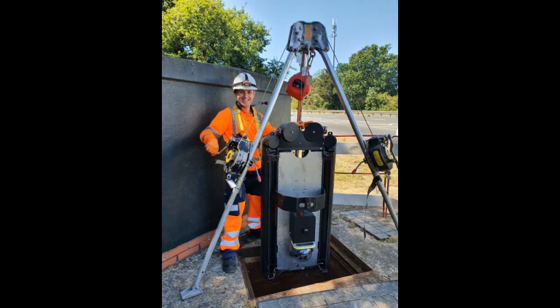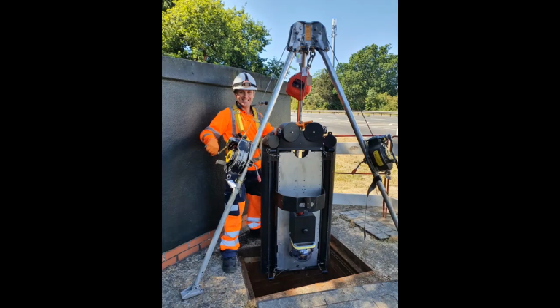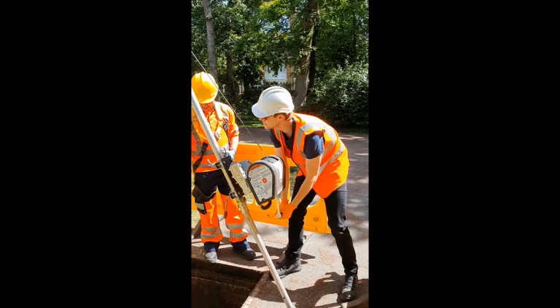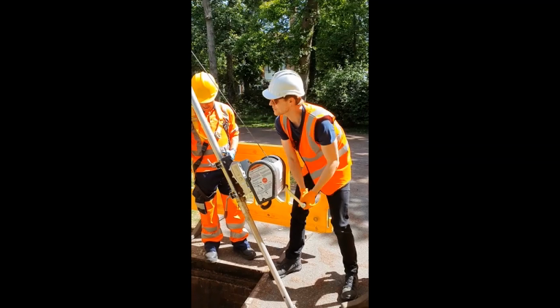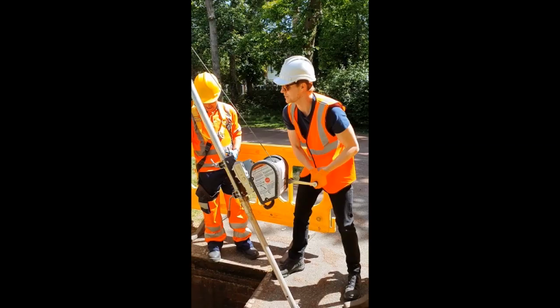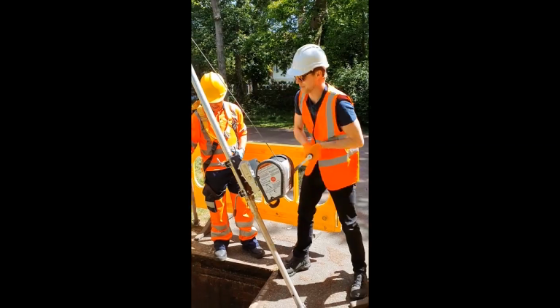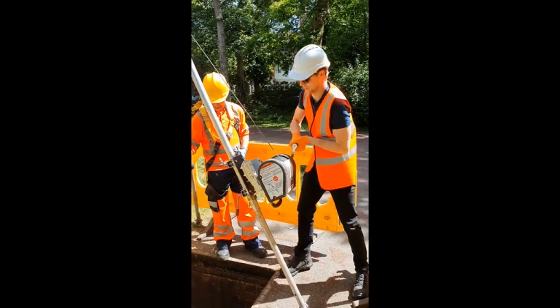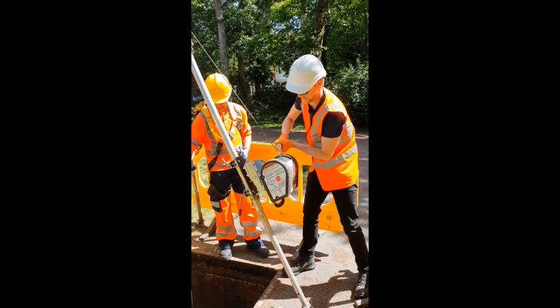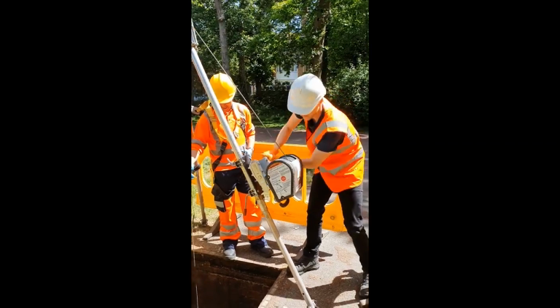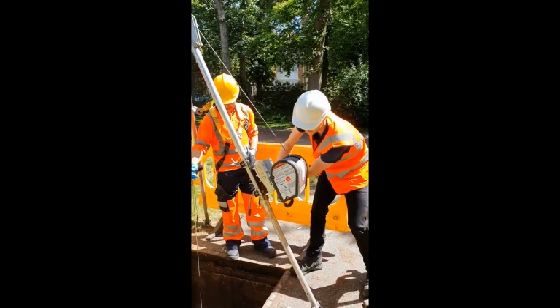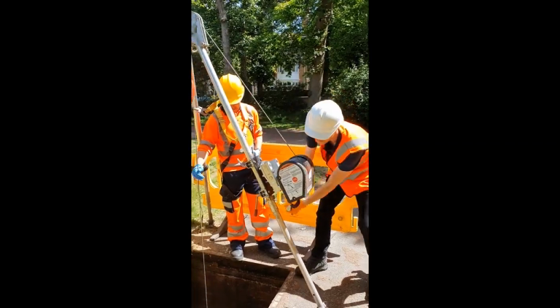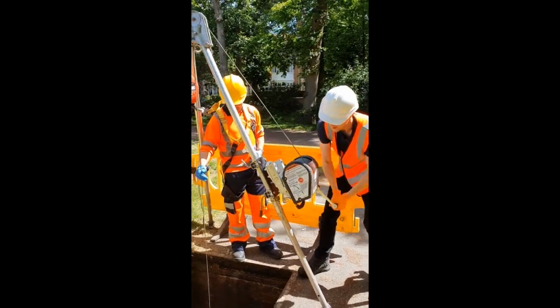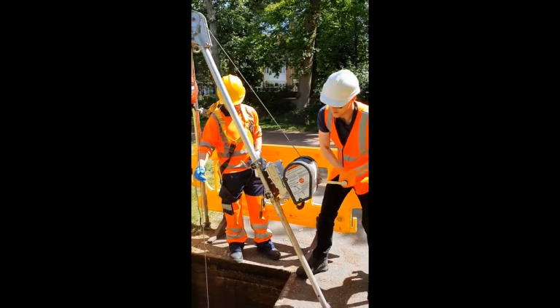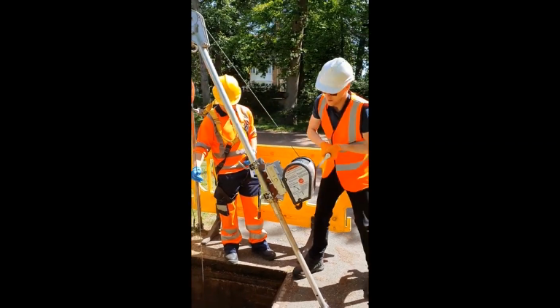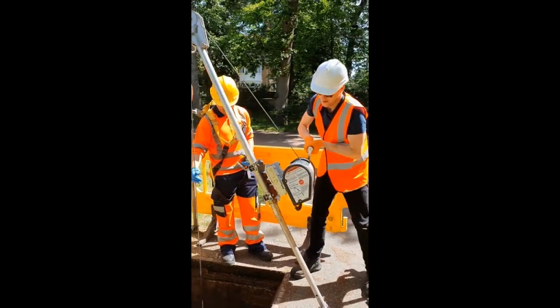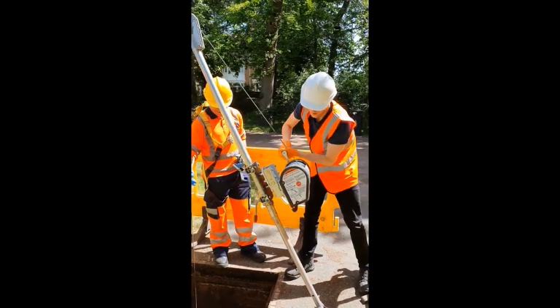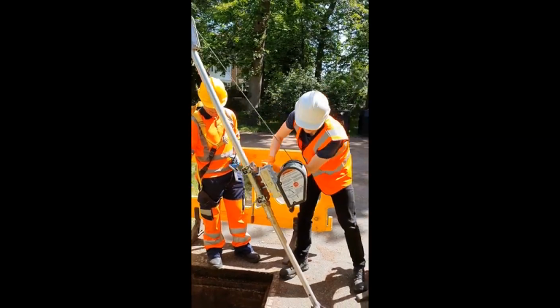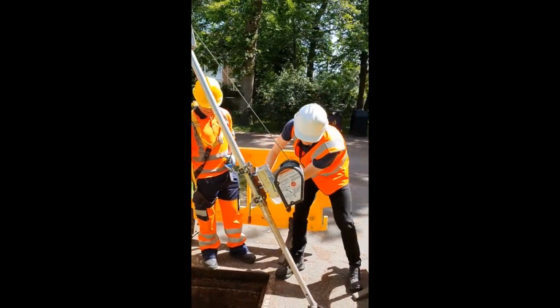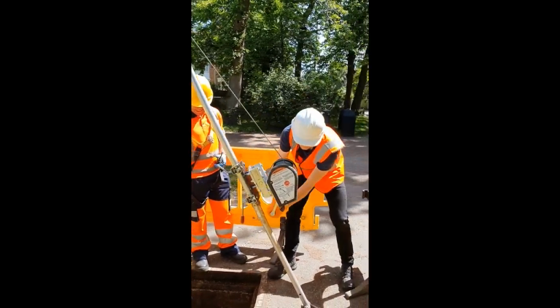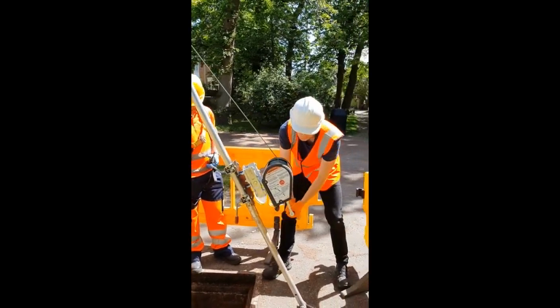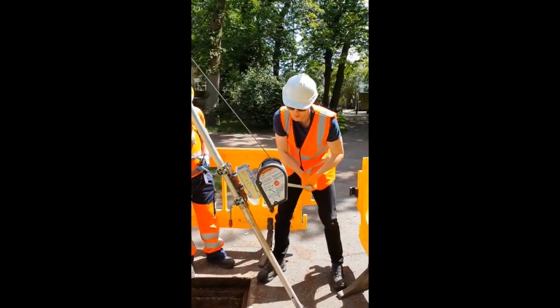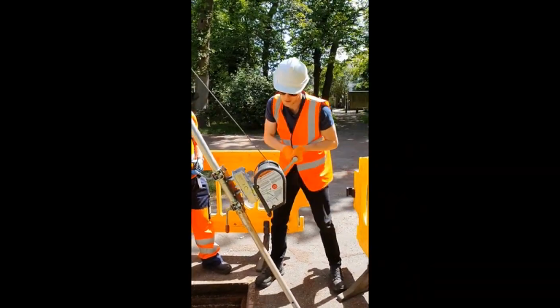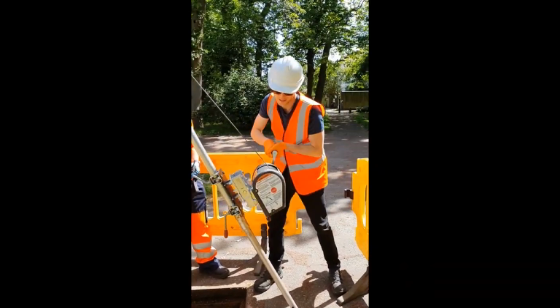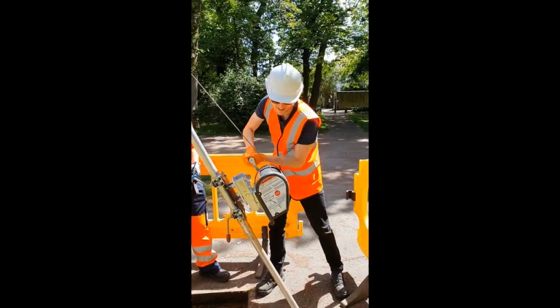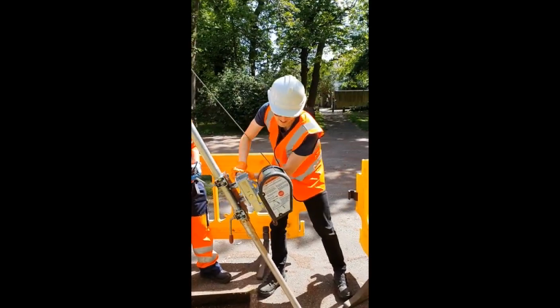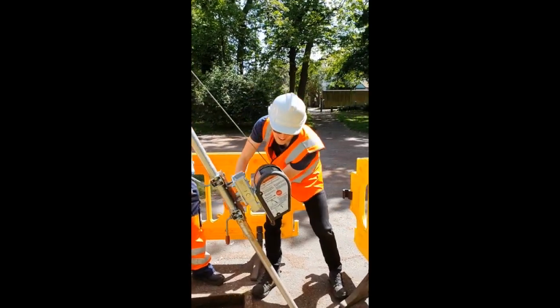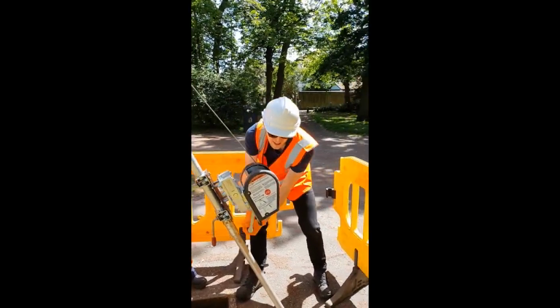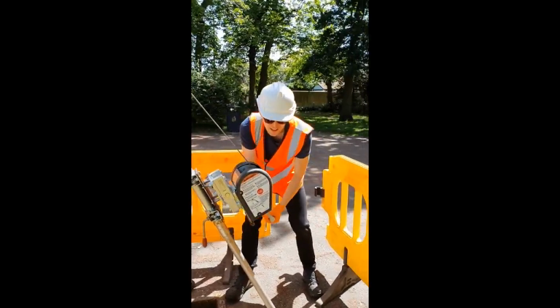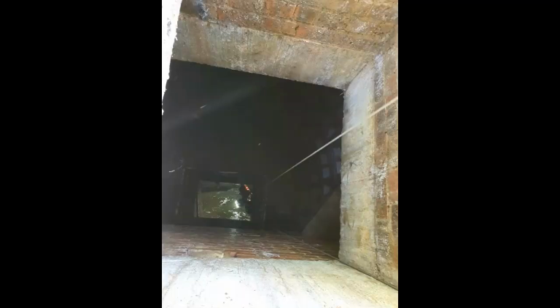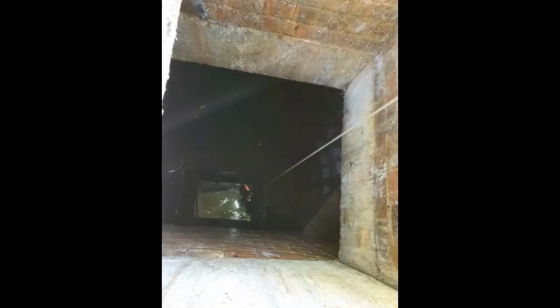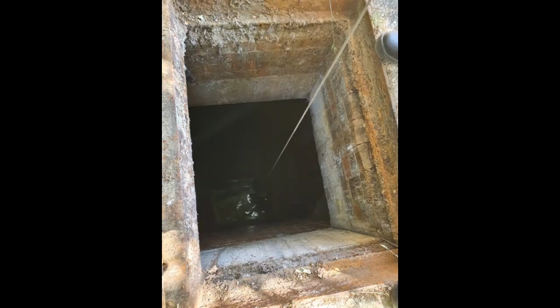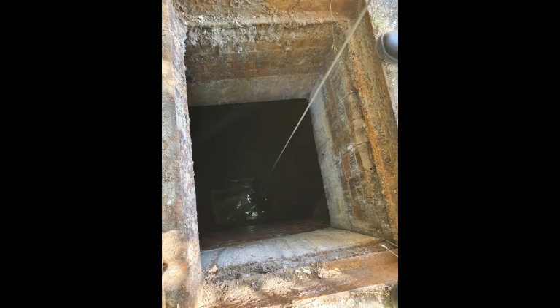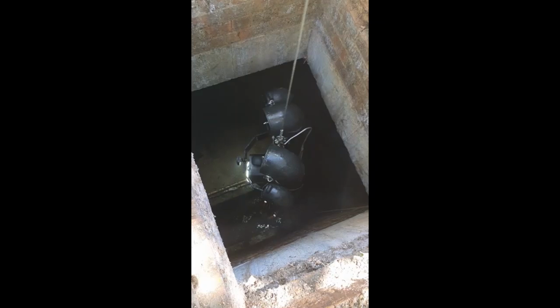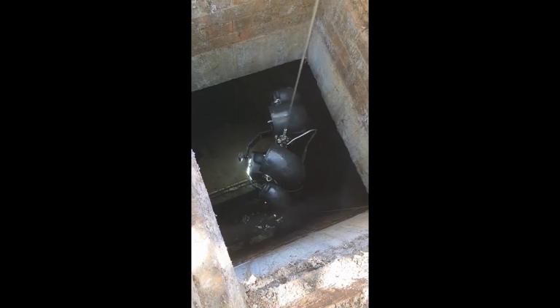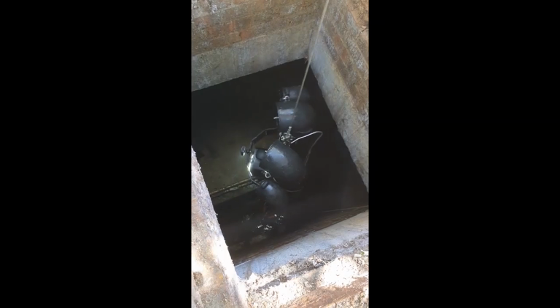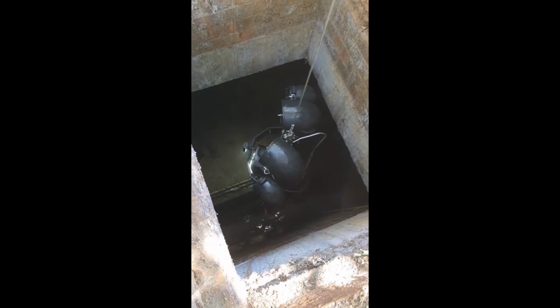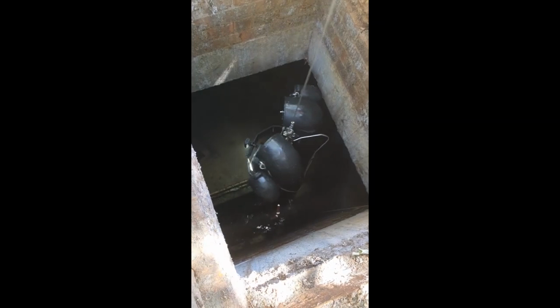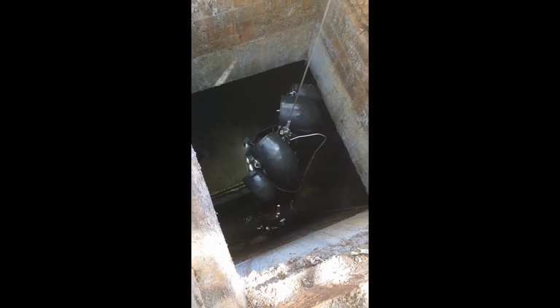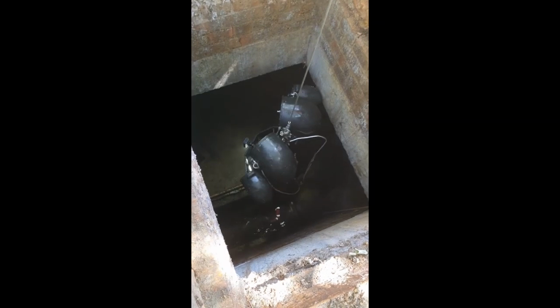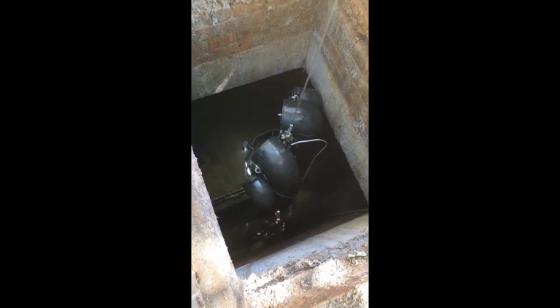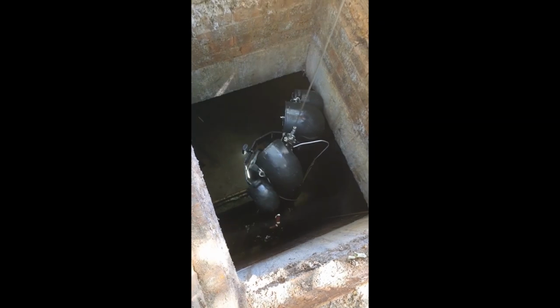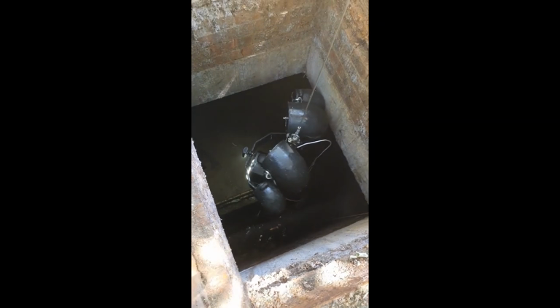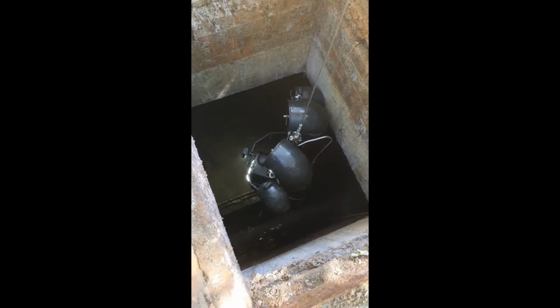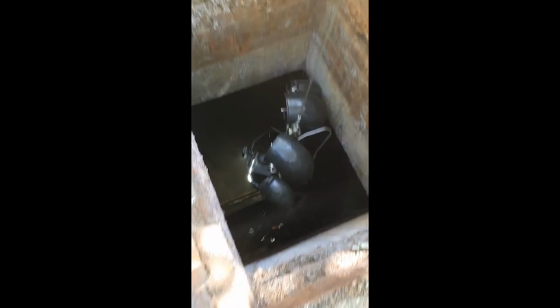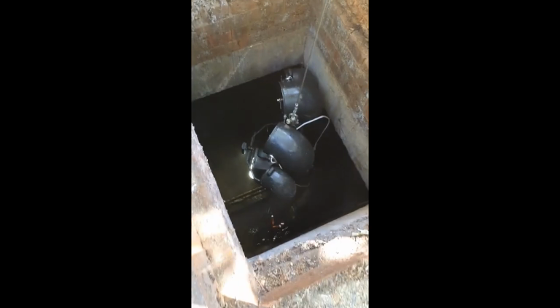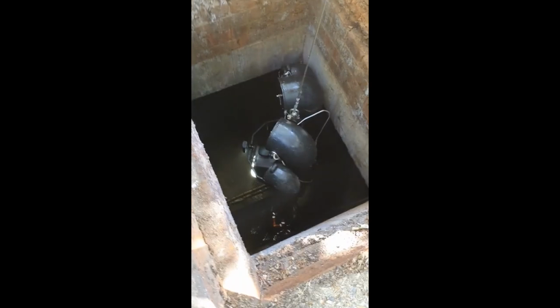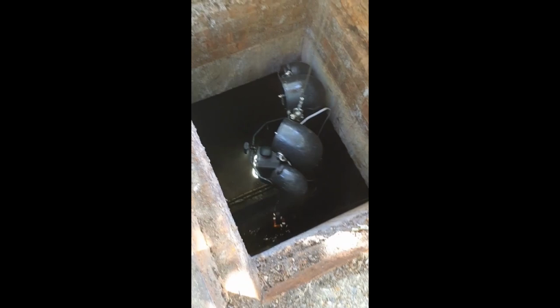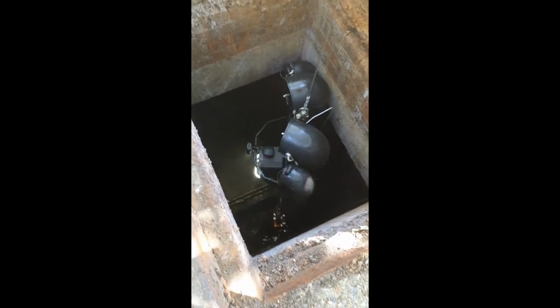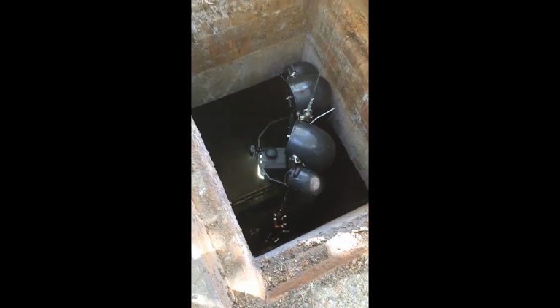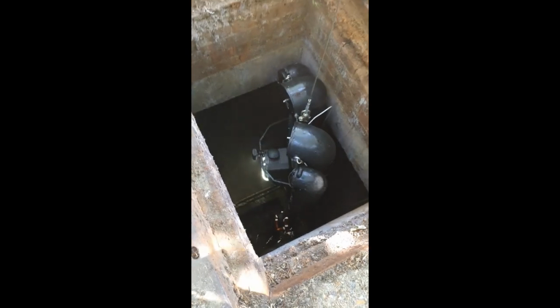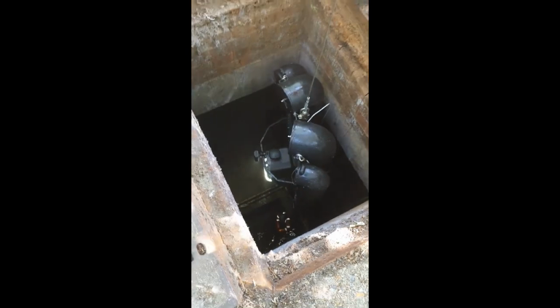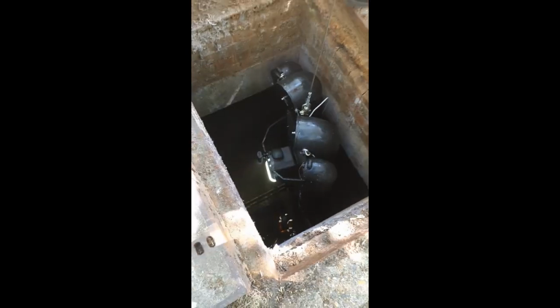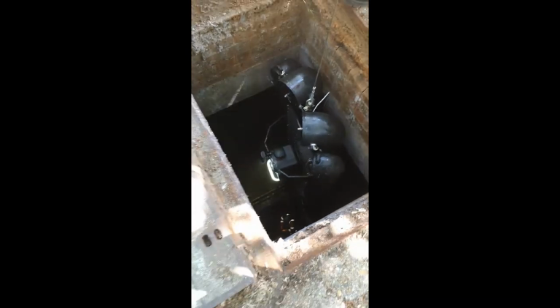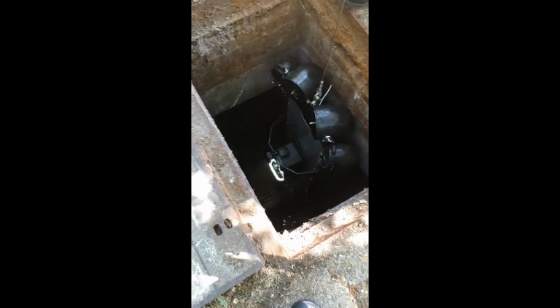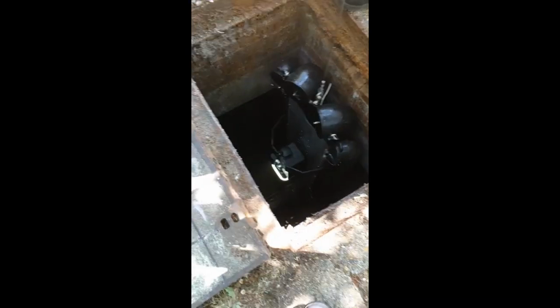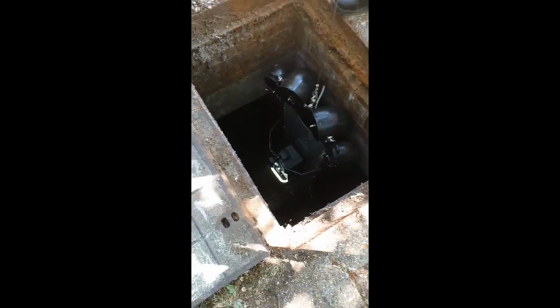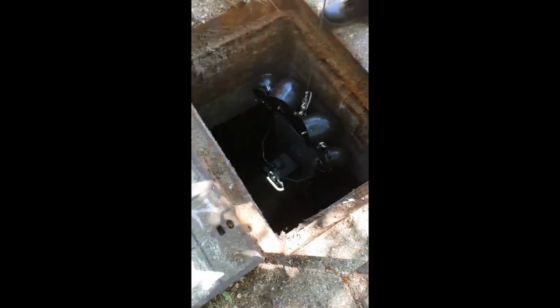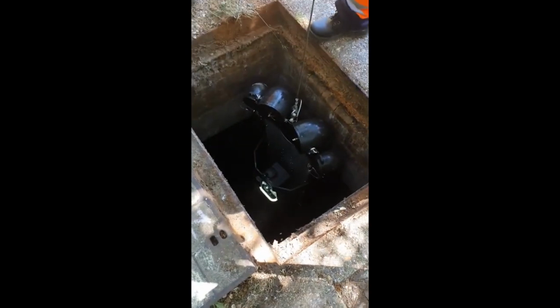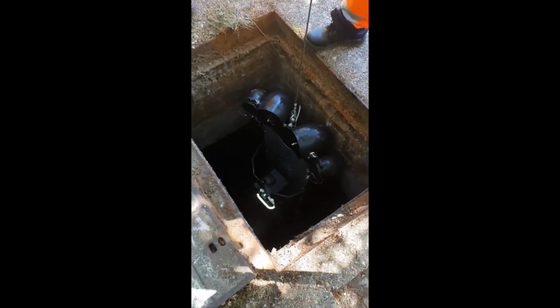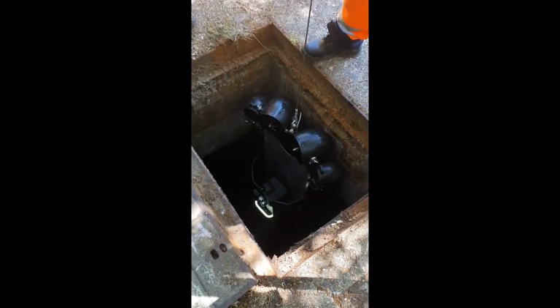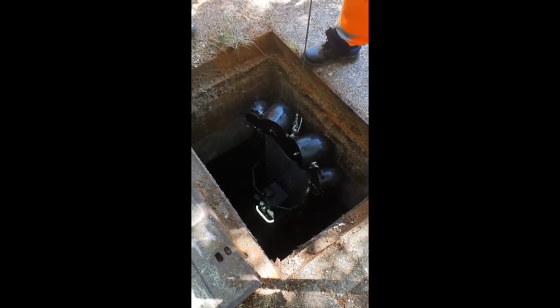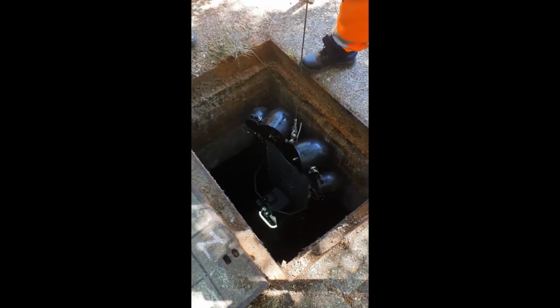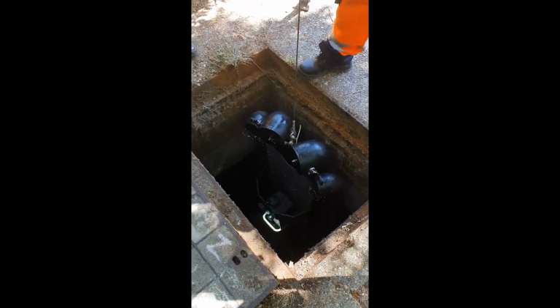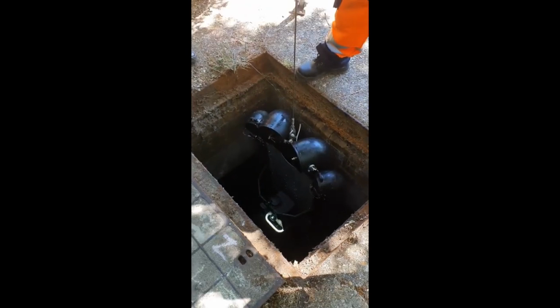Upon retrieval of Telesto, the data is processed by Headlight AI to produce 3D point cloud files and high-definition videos.